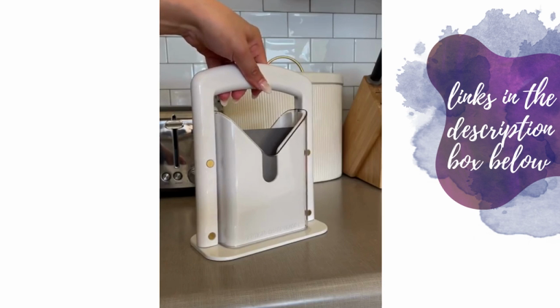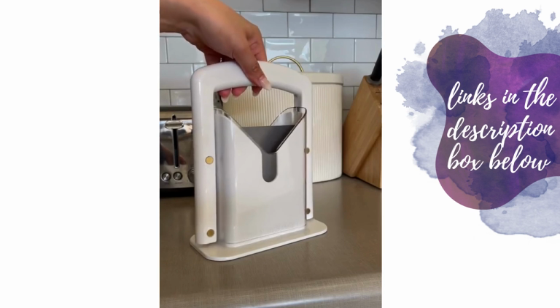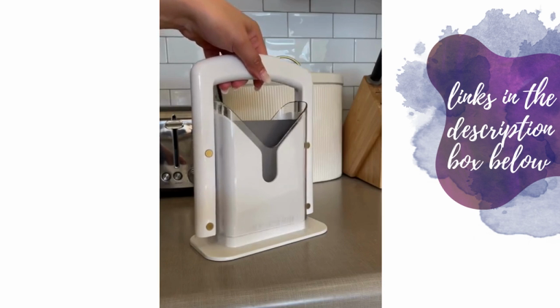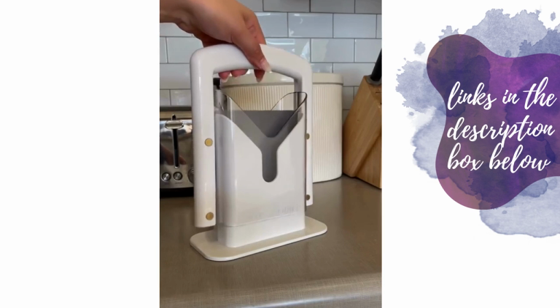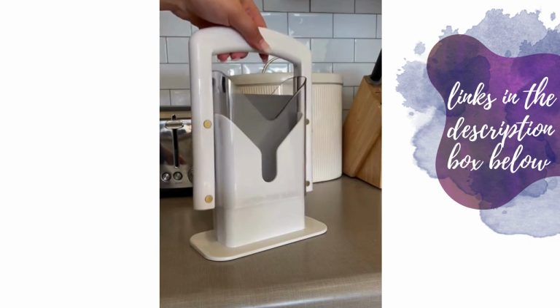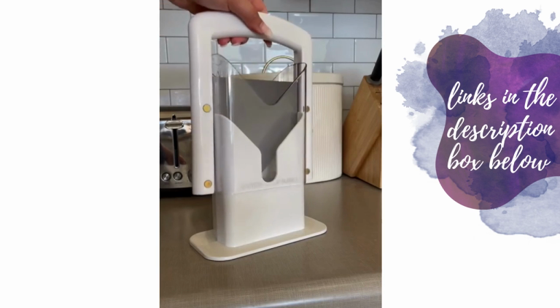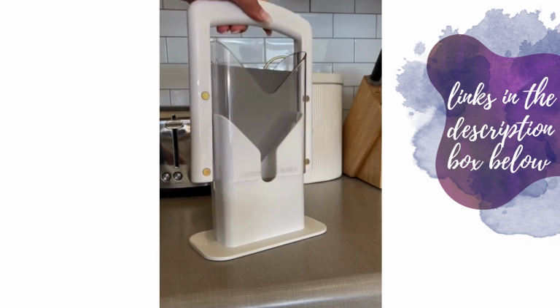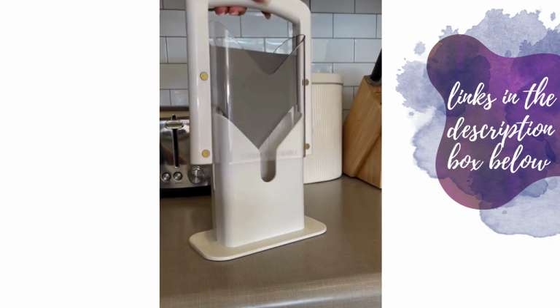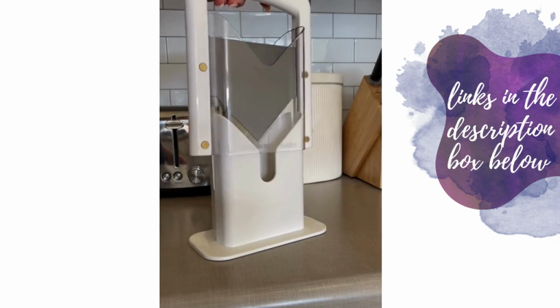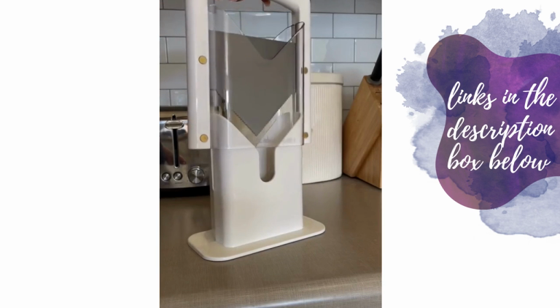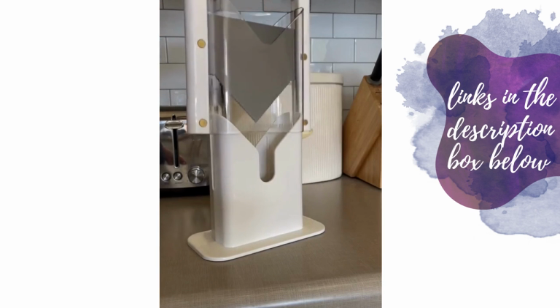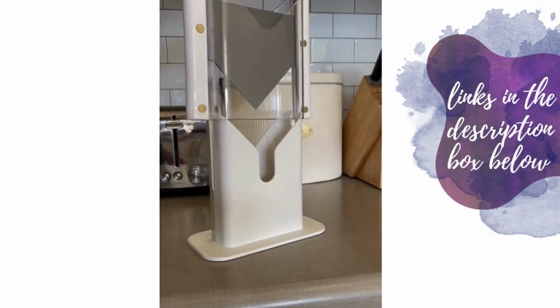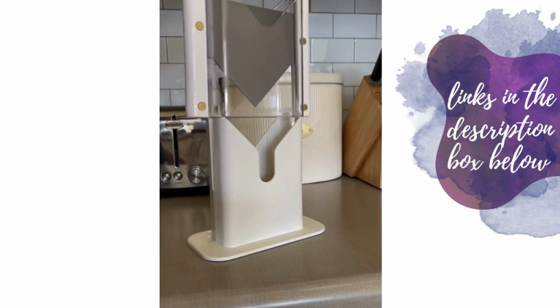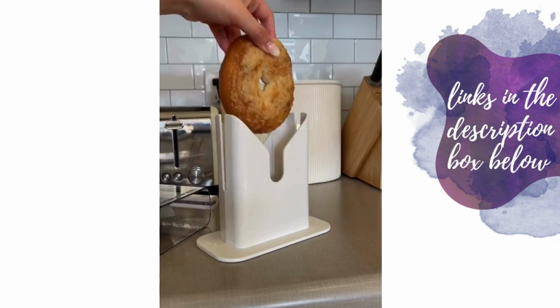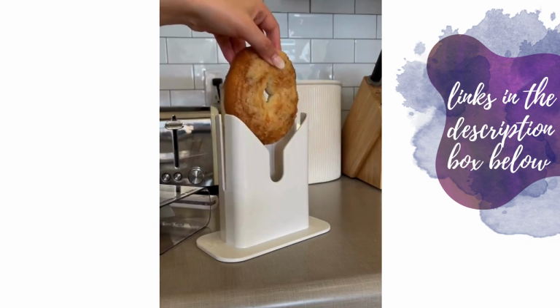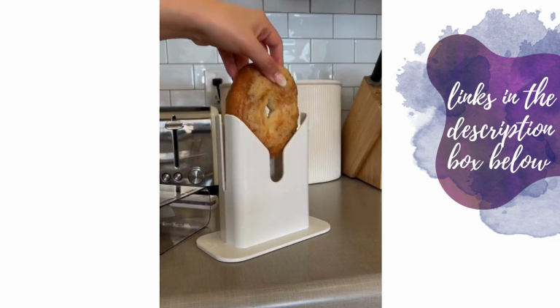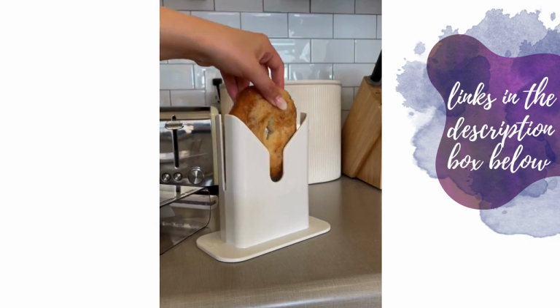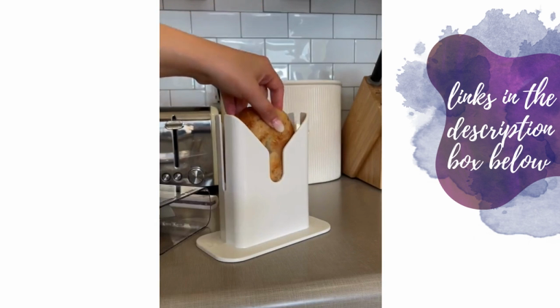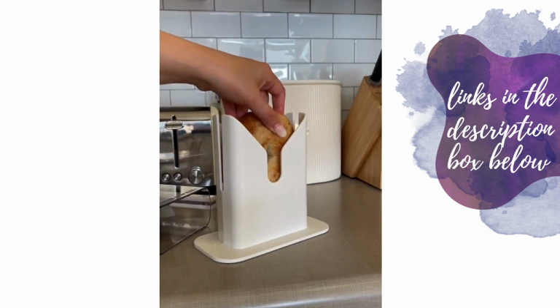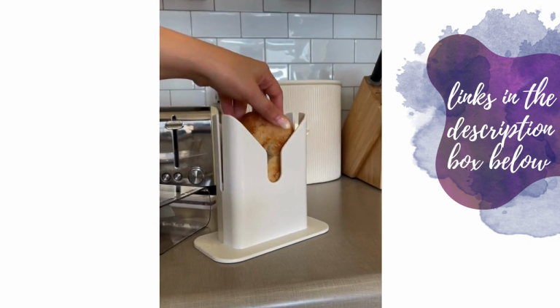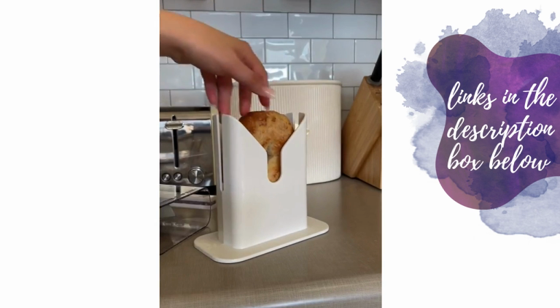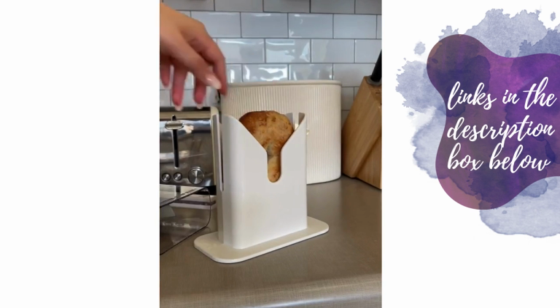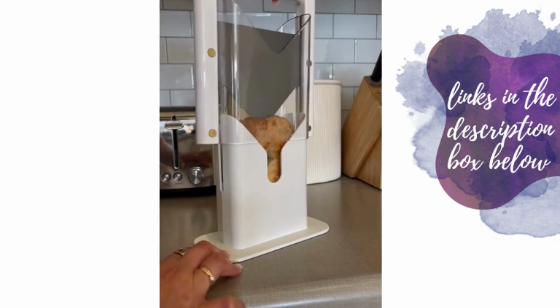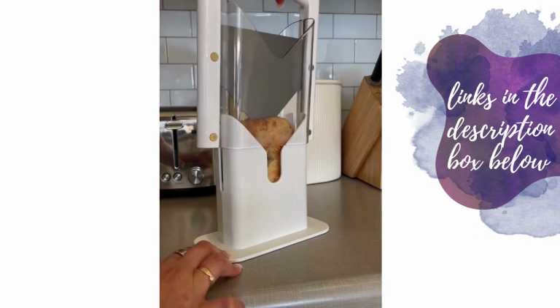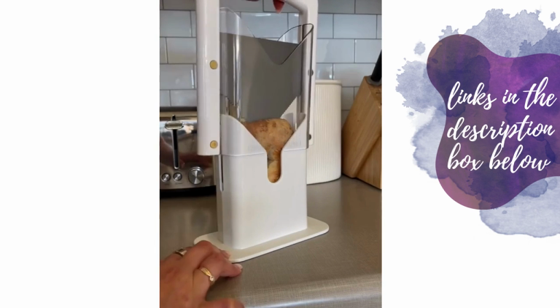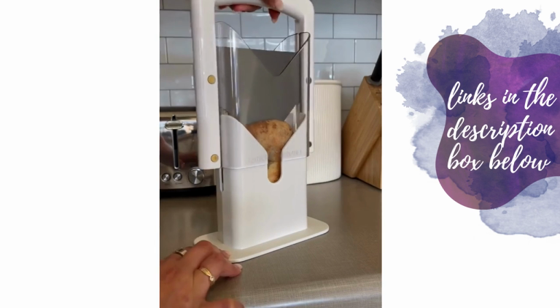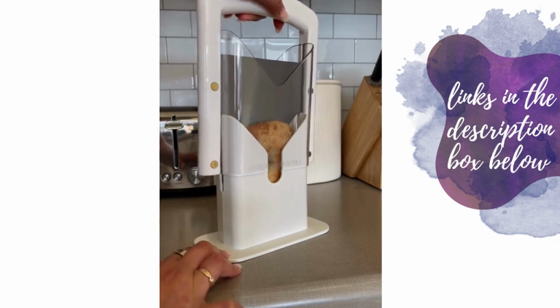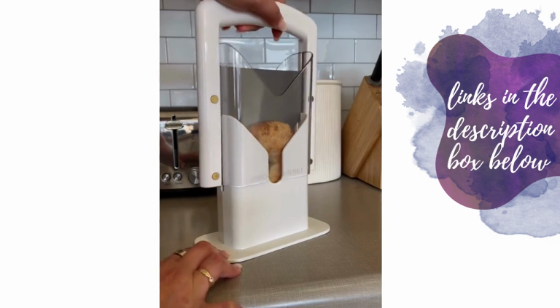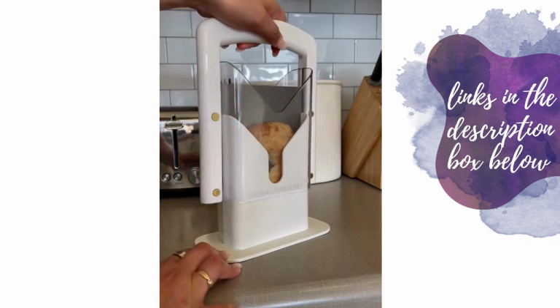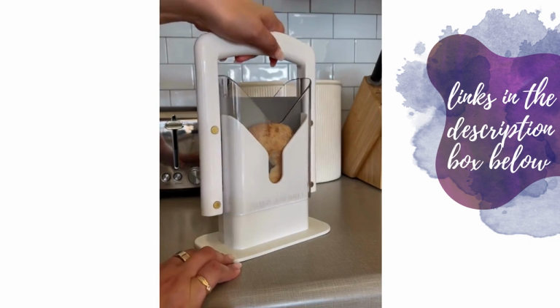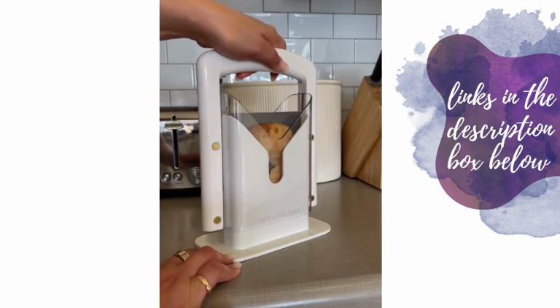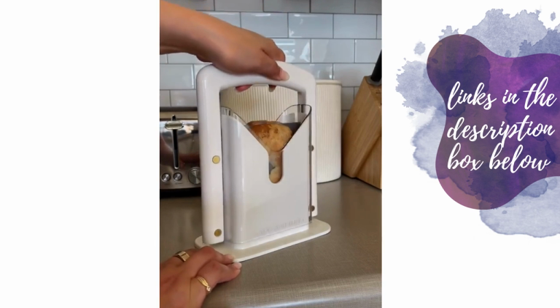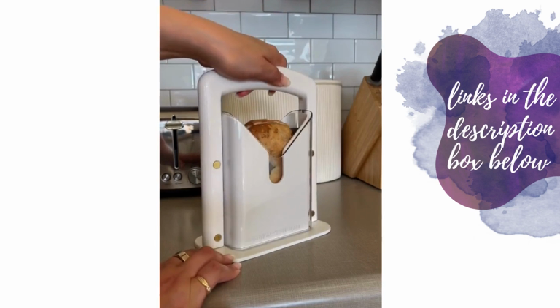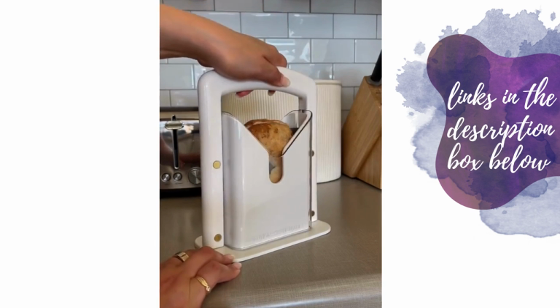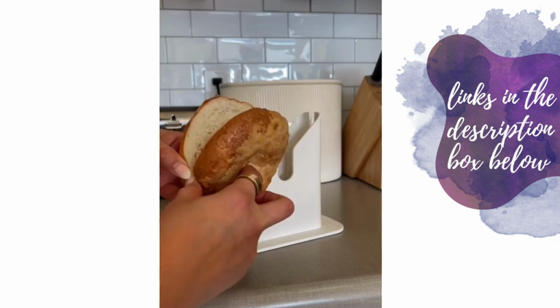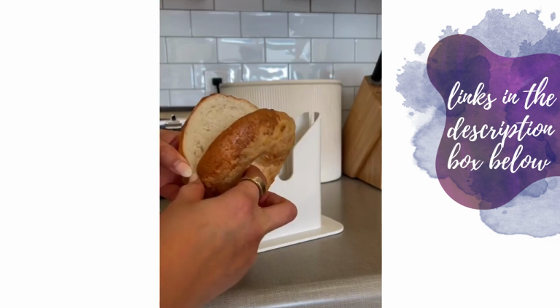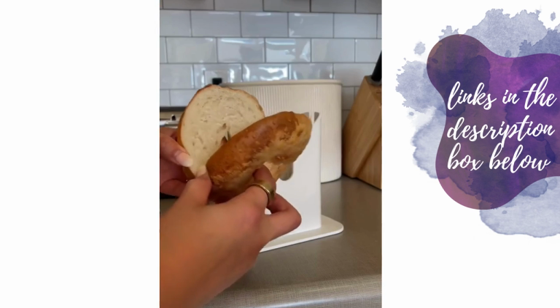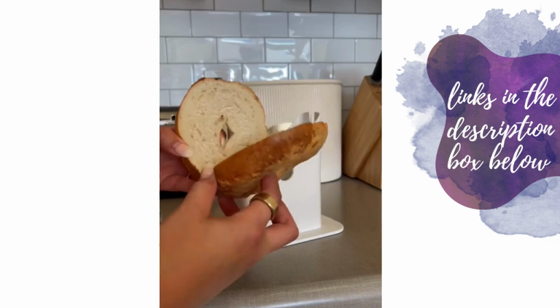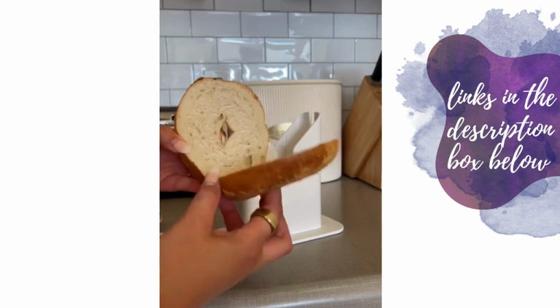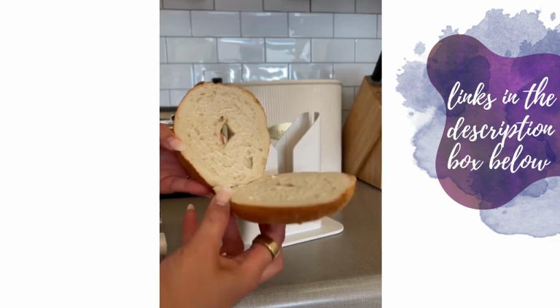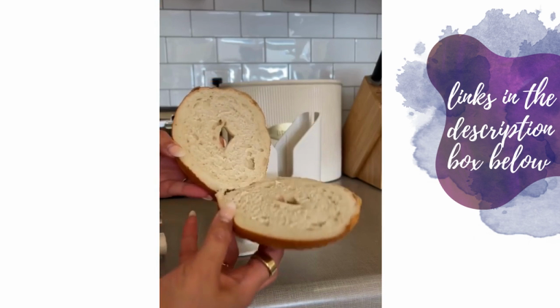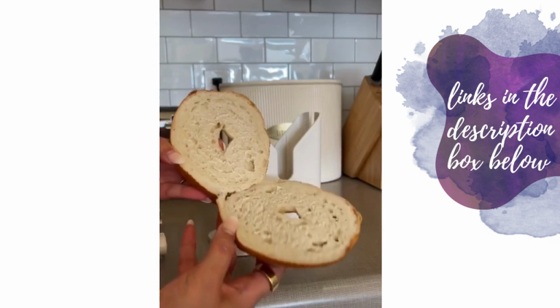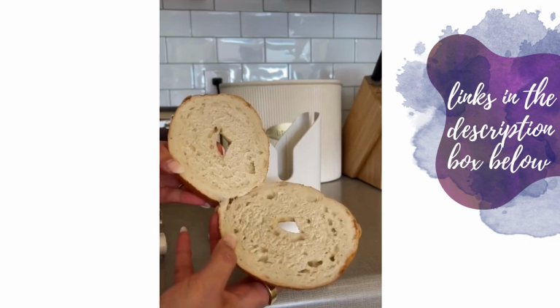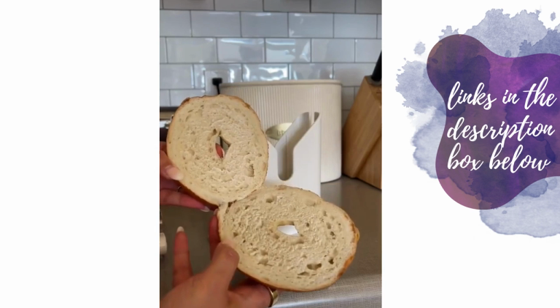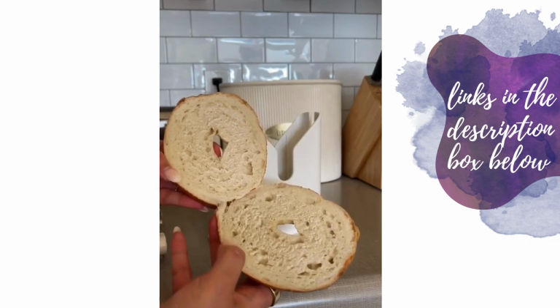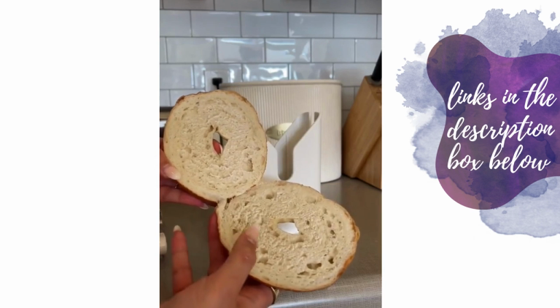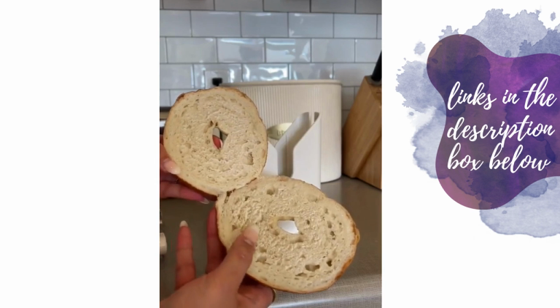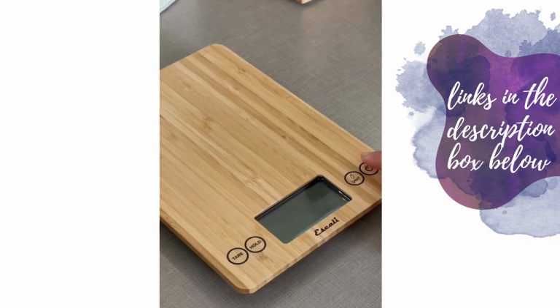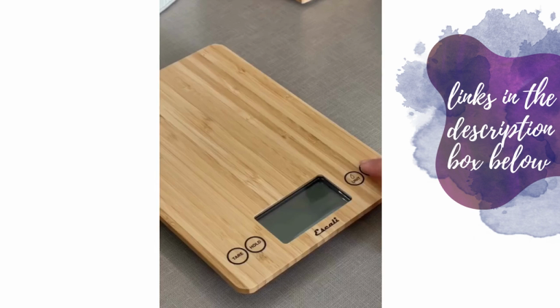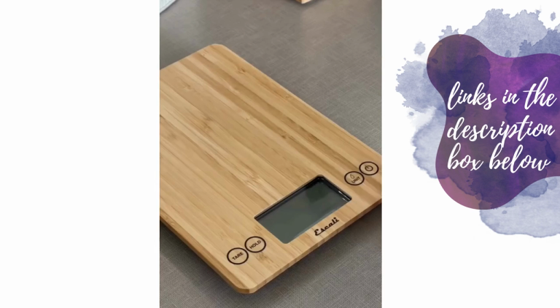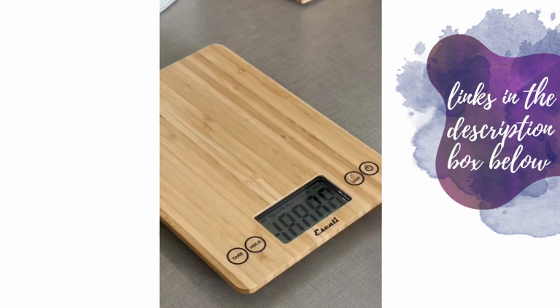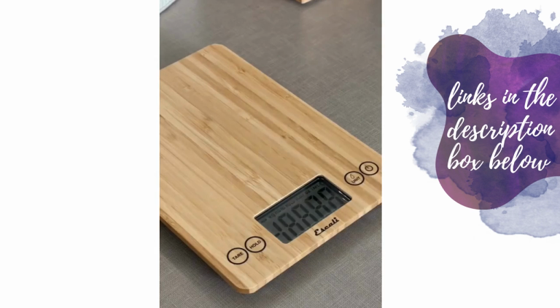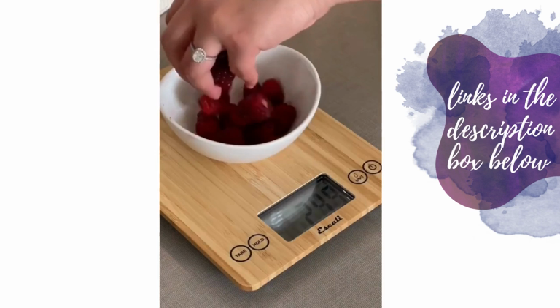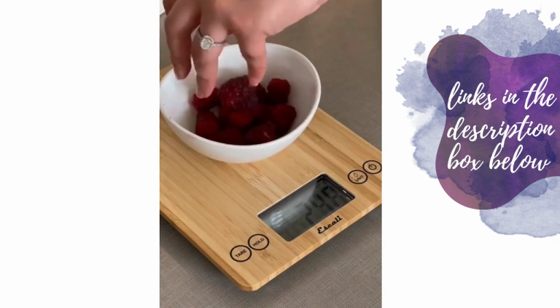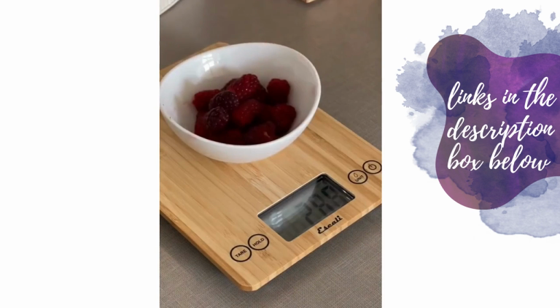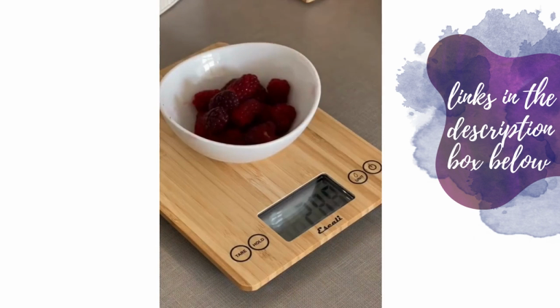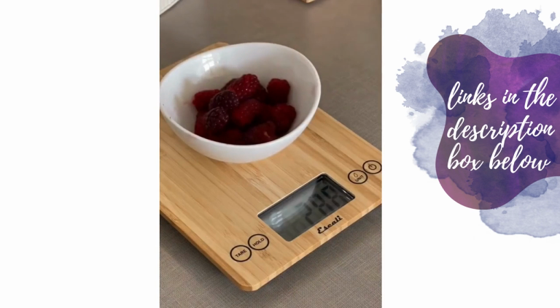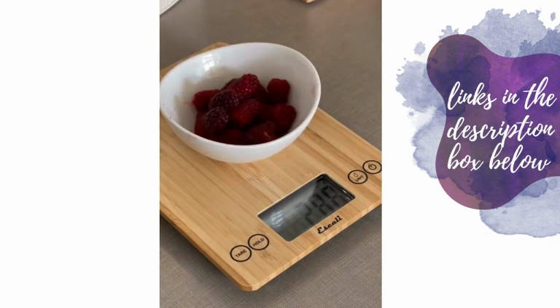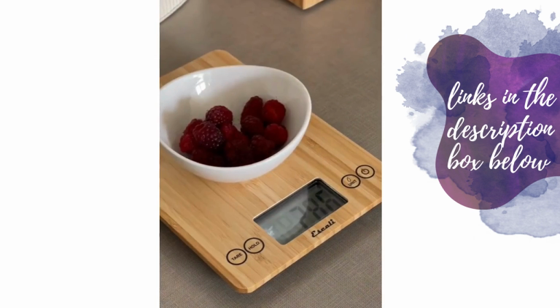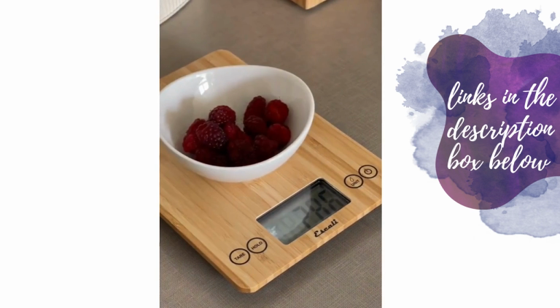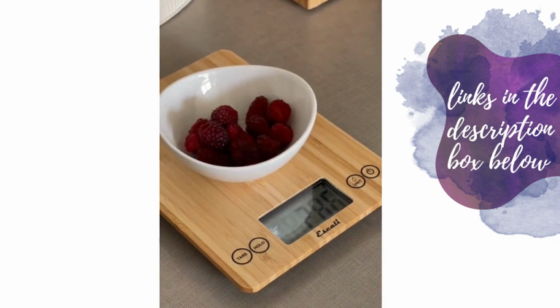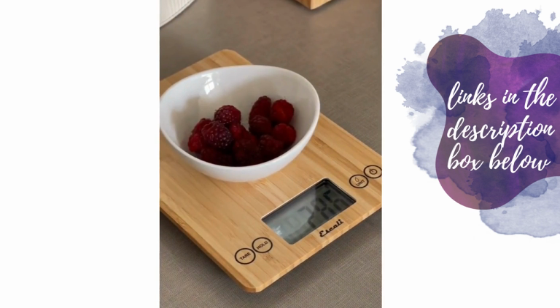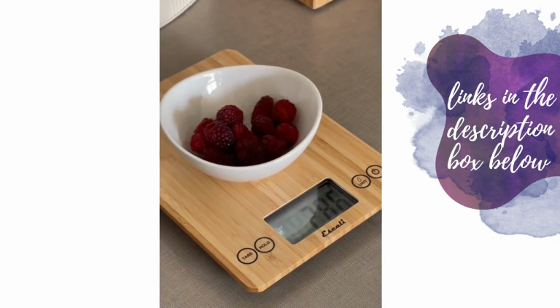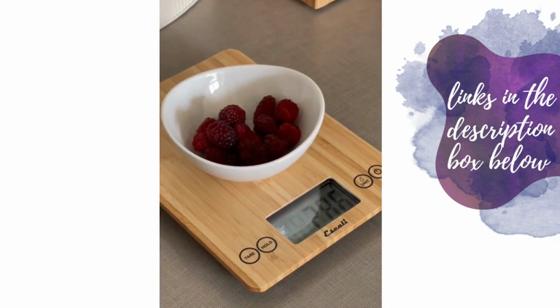I'm pretty obsessed with this bagel slicer — you just lift the handle, place the bagel in, push down, and now you have a perfectly sliced bagel. And lastly, this really chic bamboo food scale.